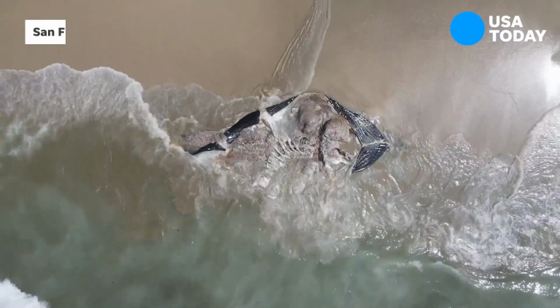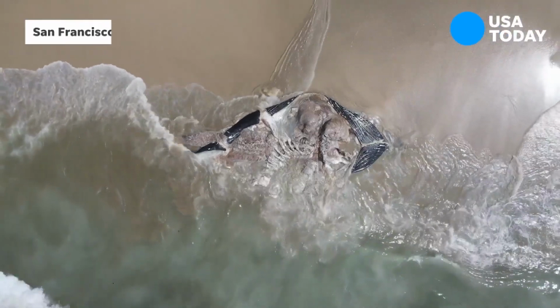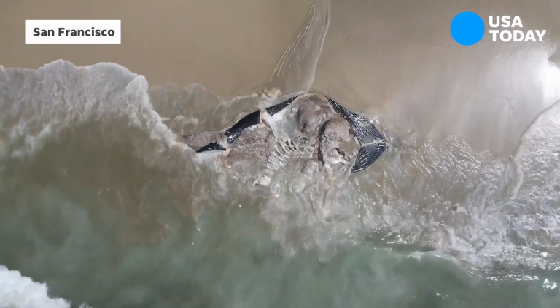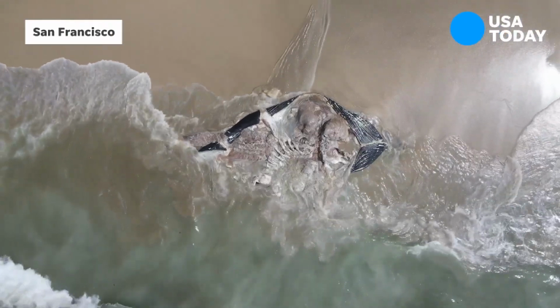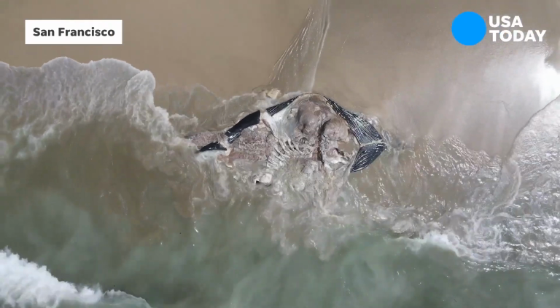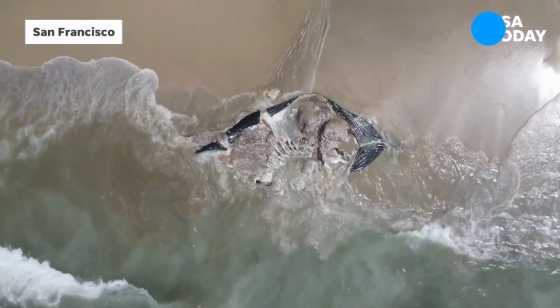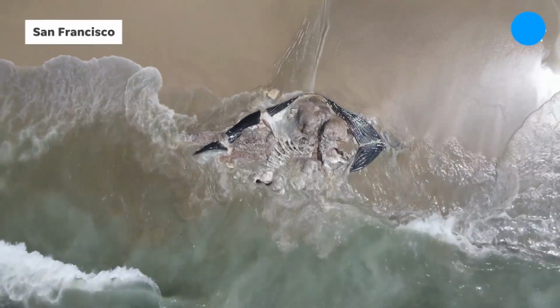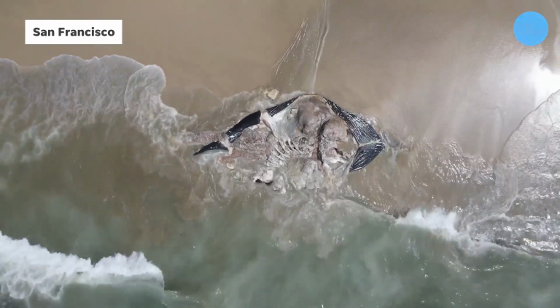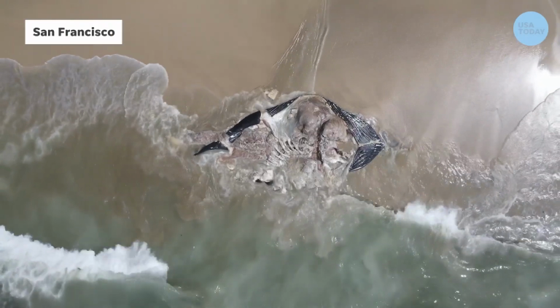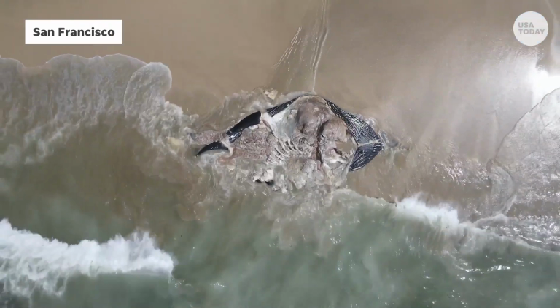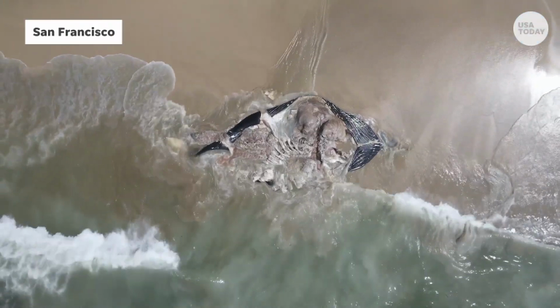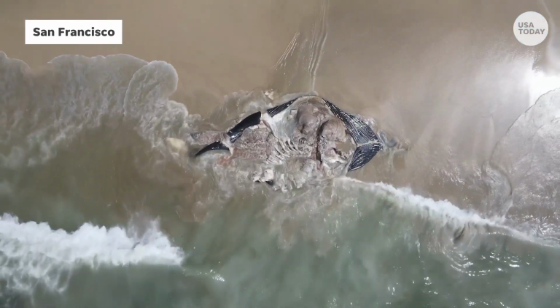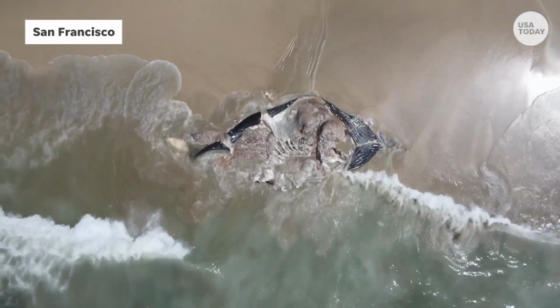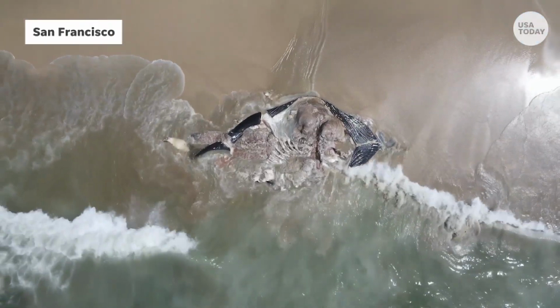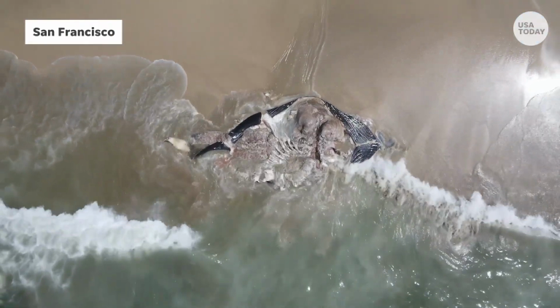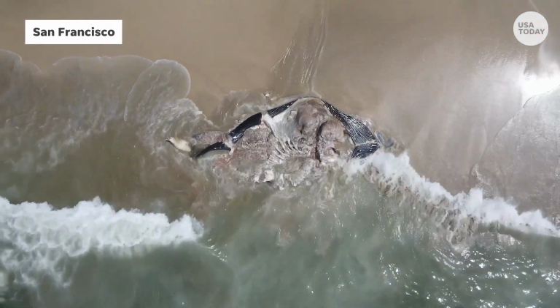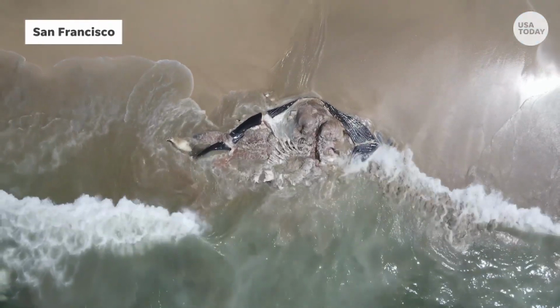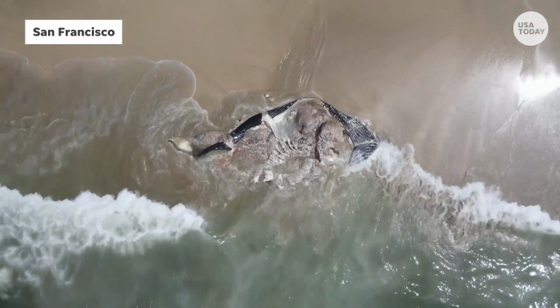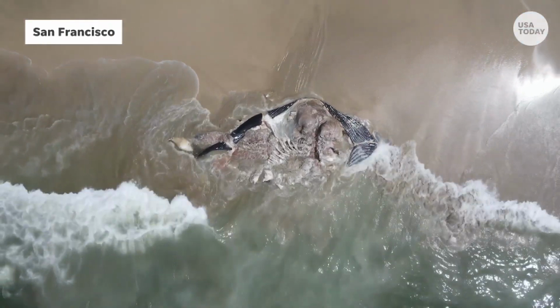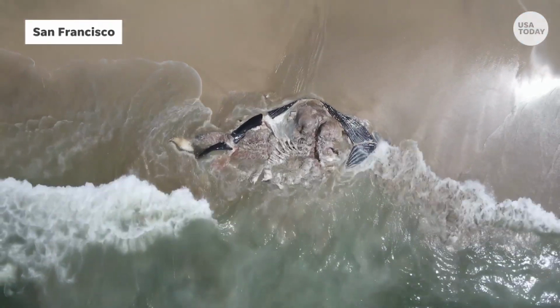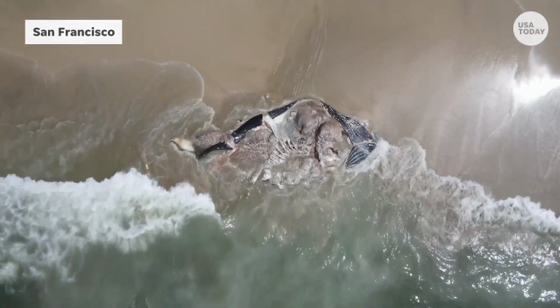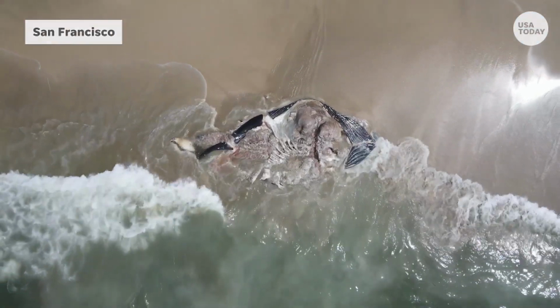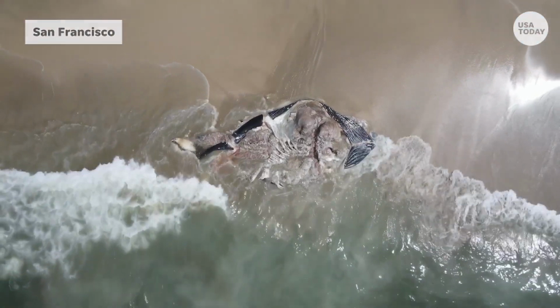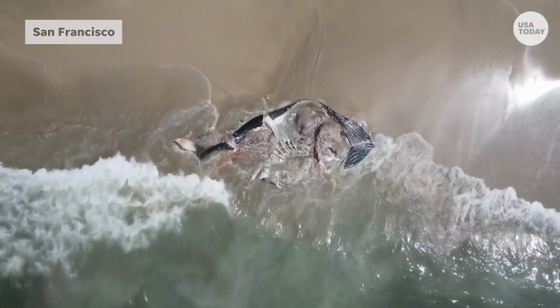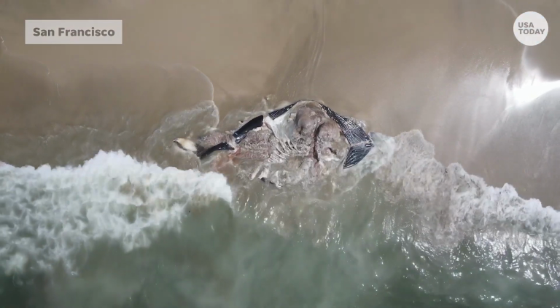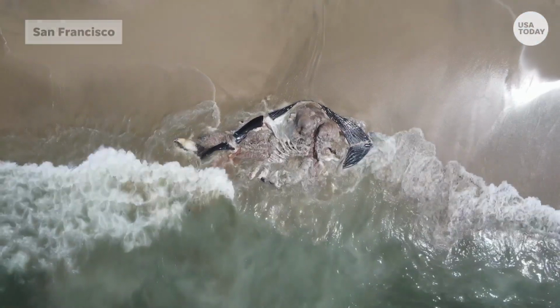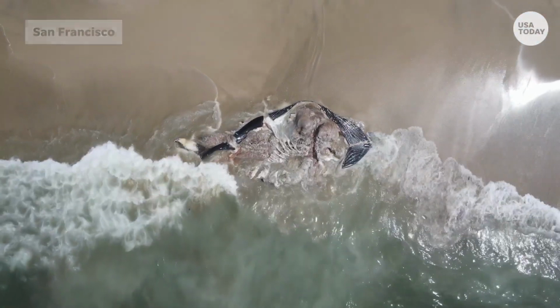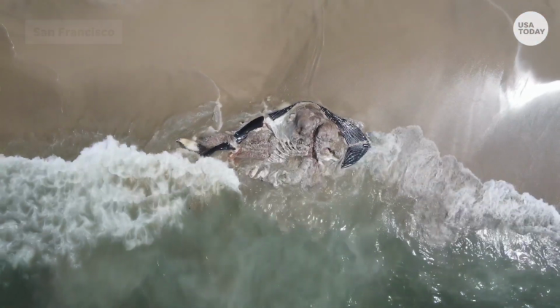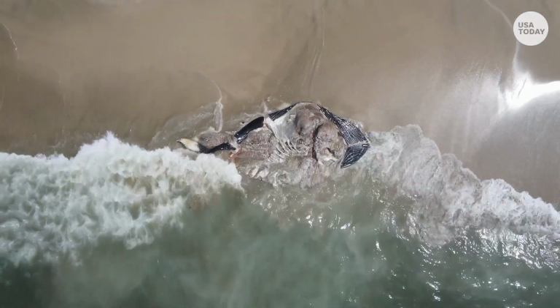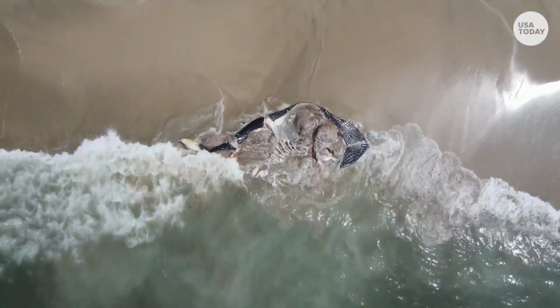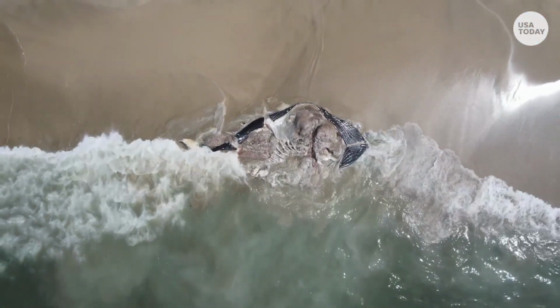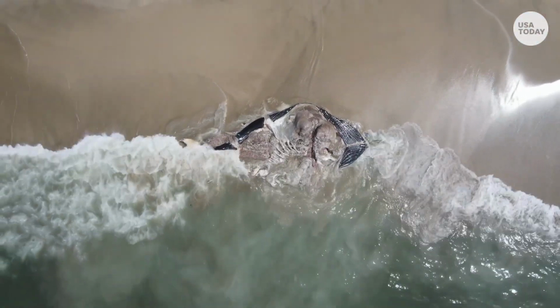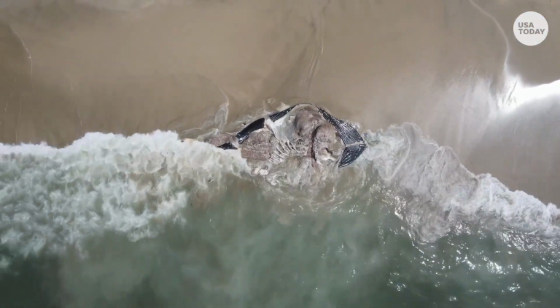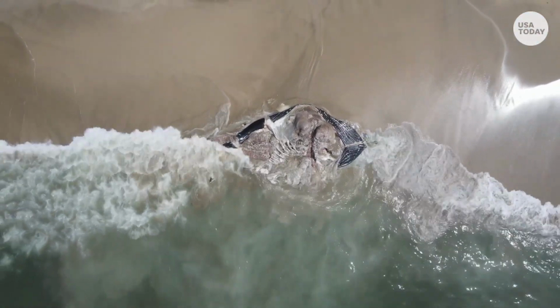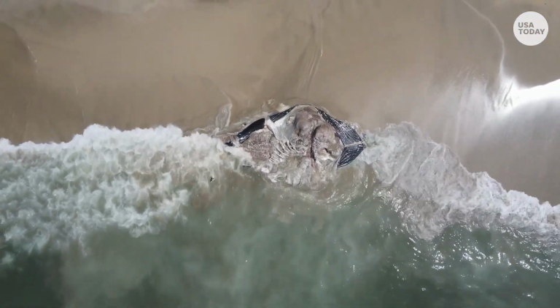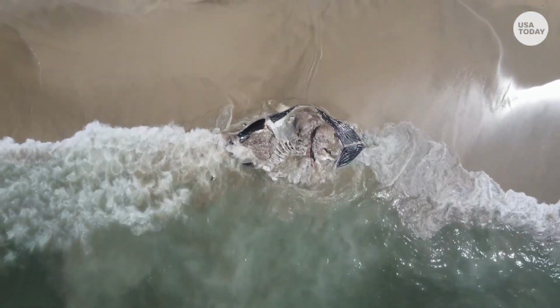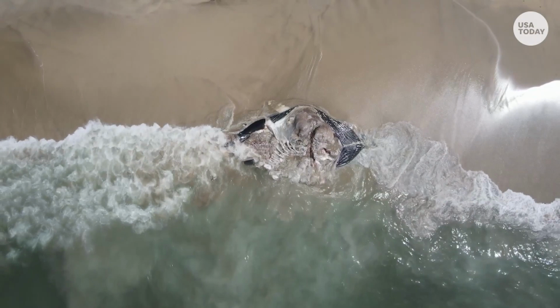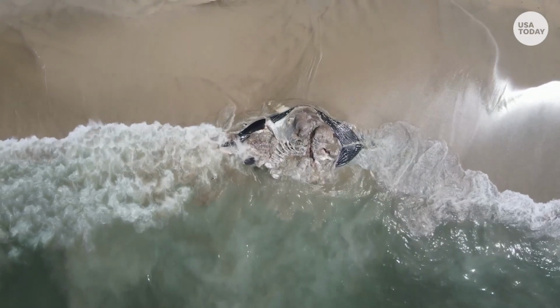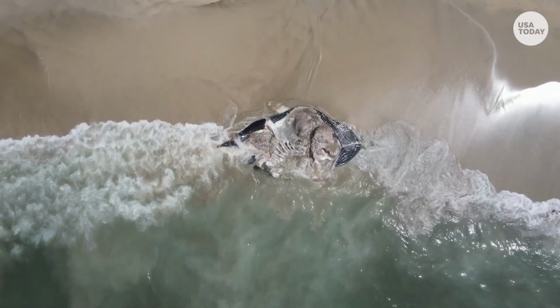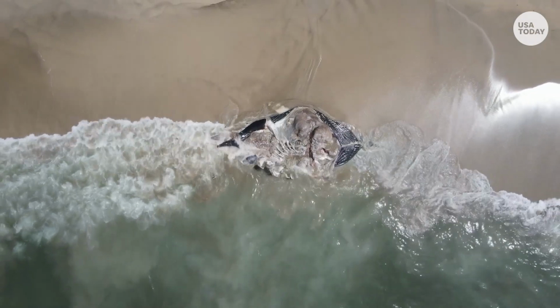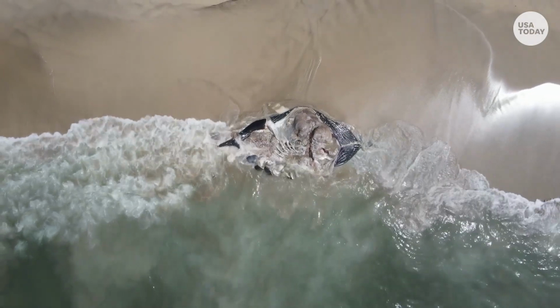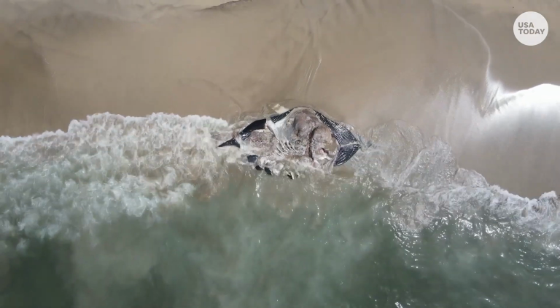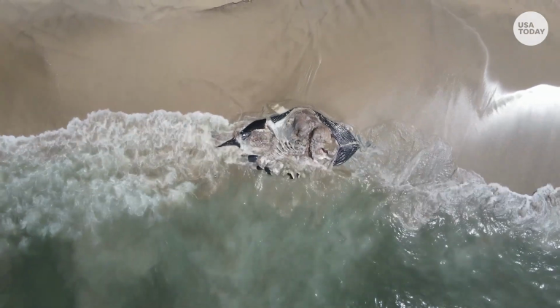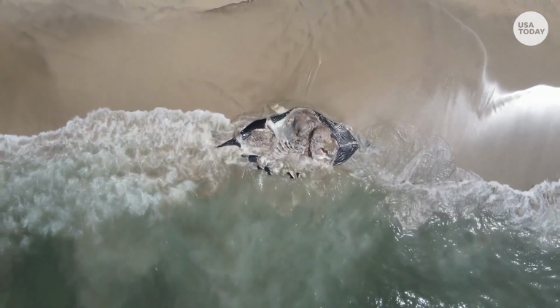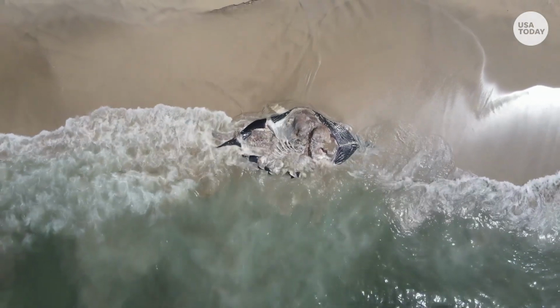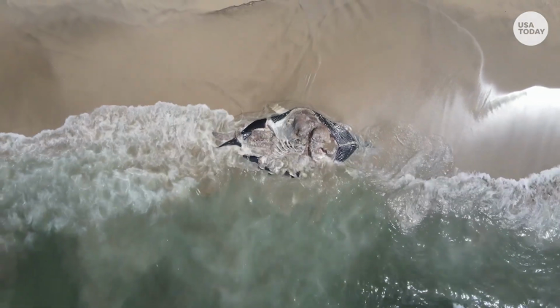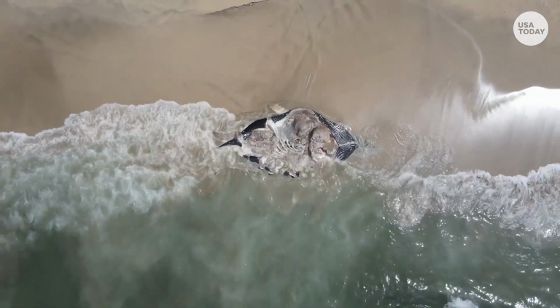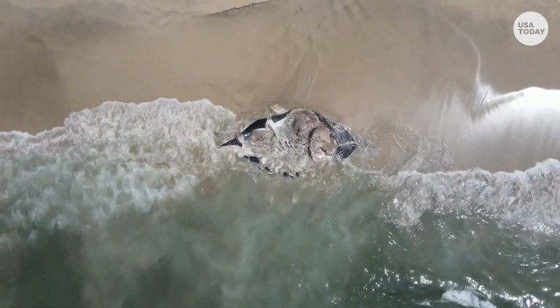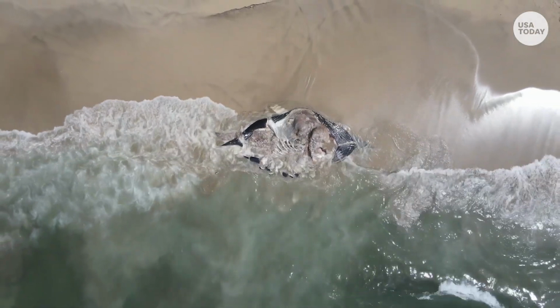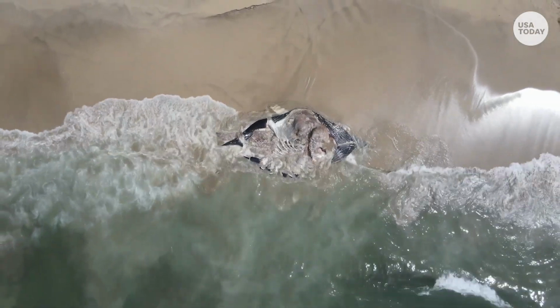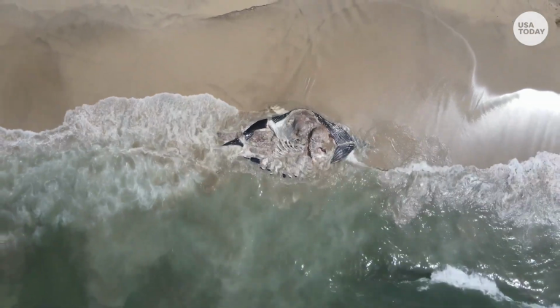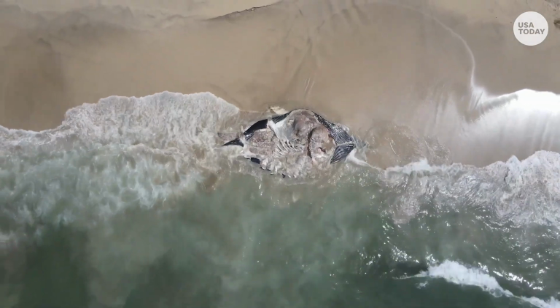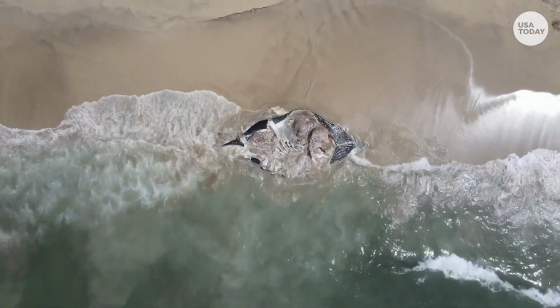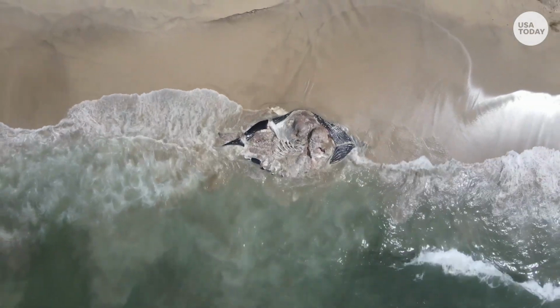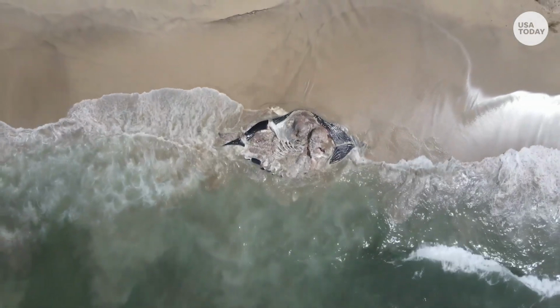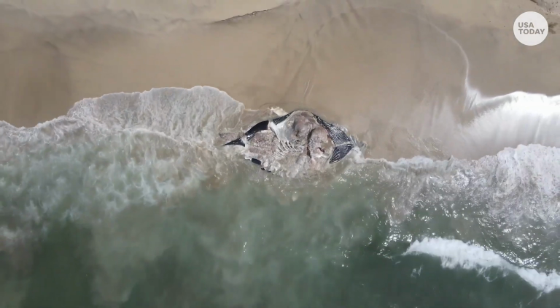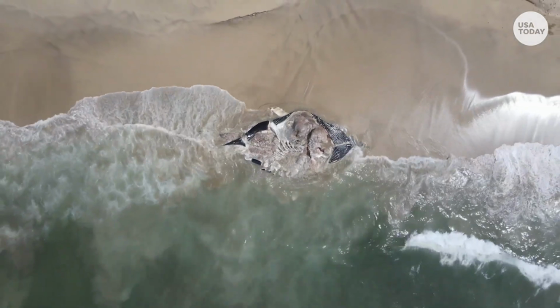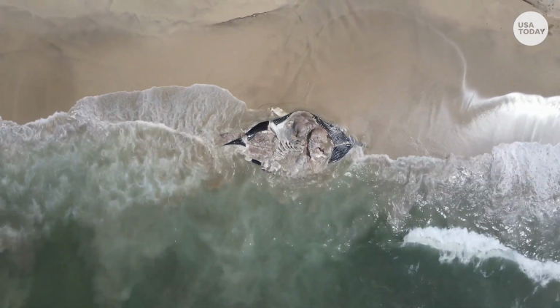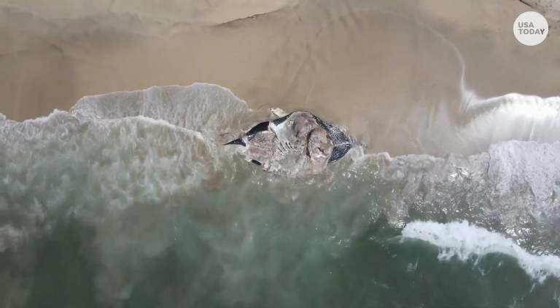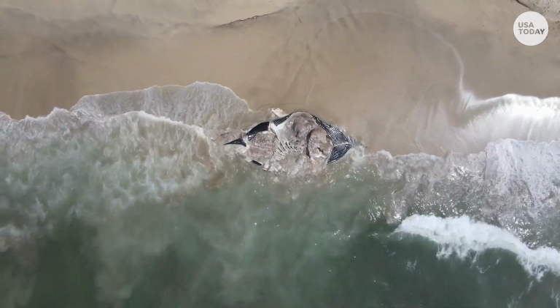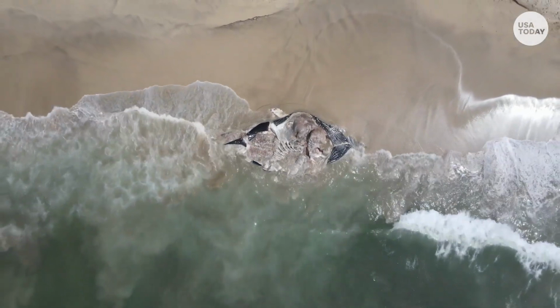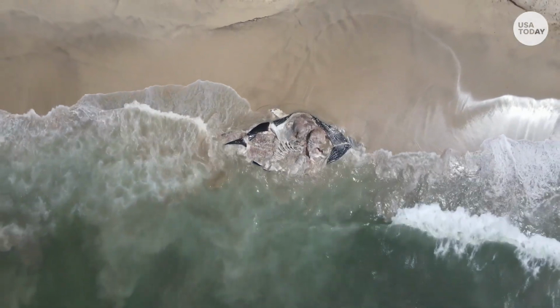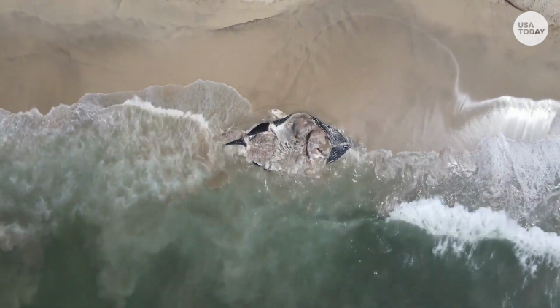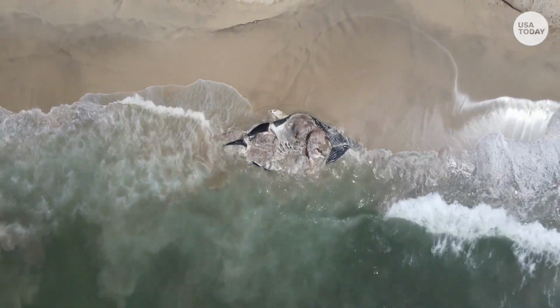Studies by Point Blue and Cascadia have determined that over 80 endangered whales are killed every year.